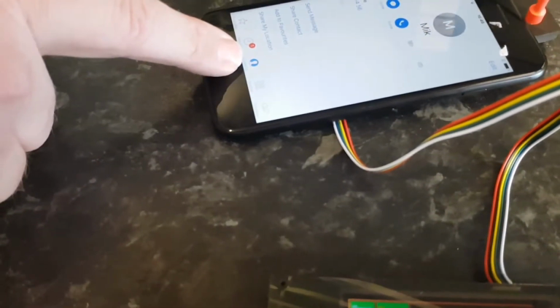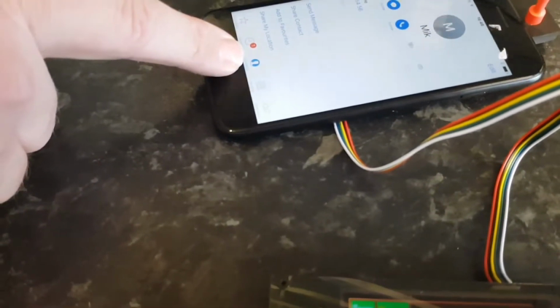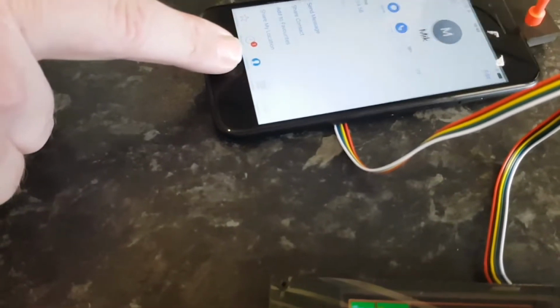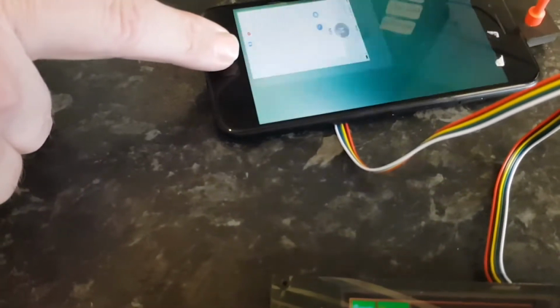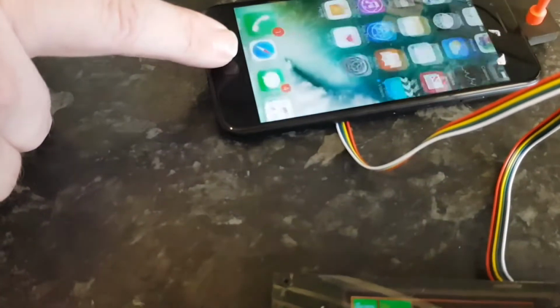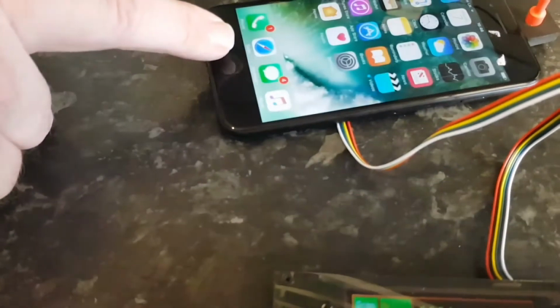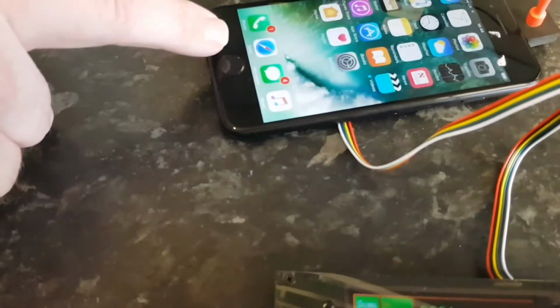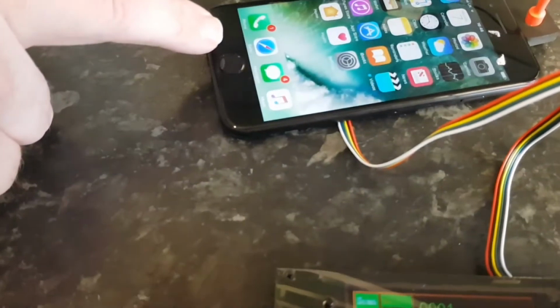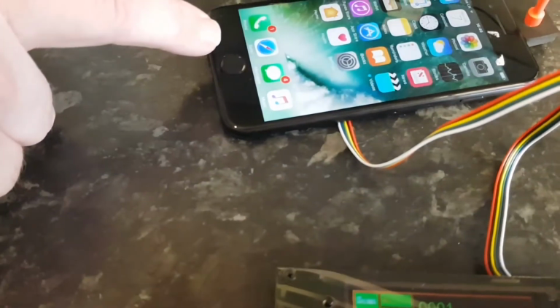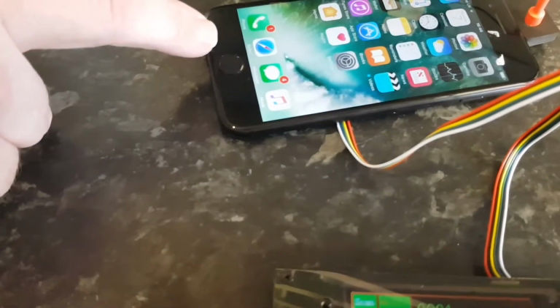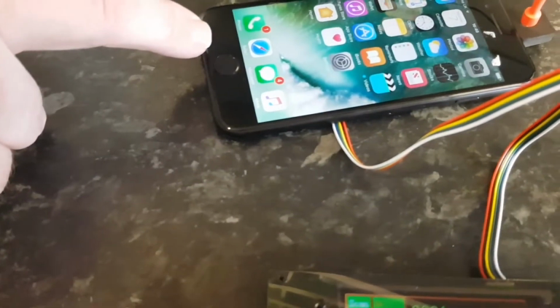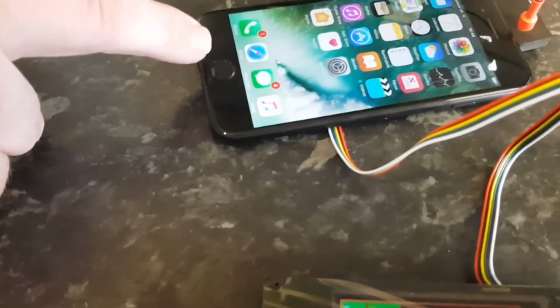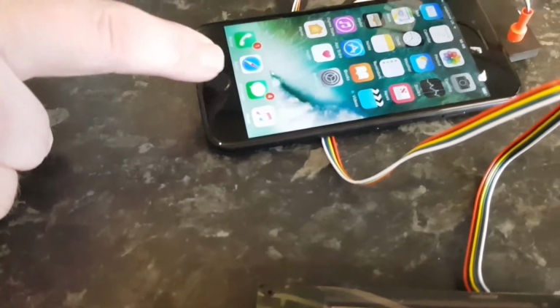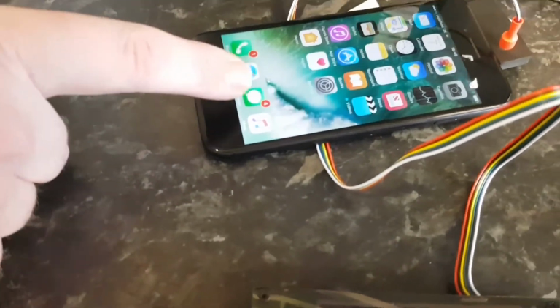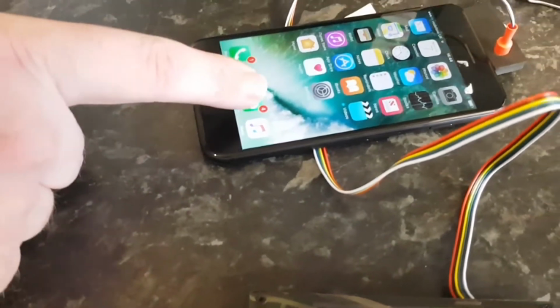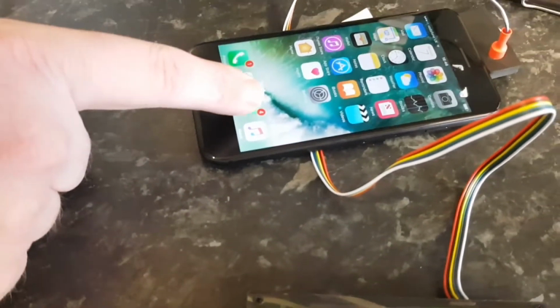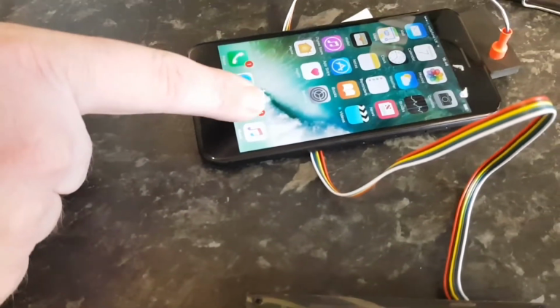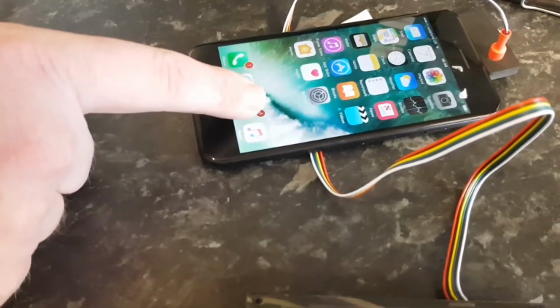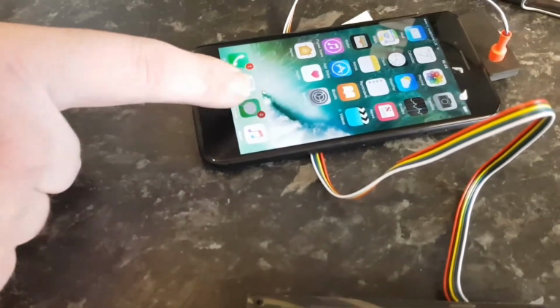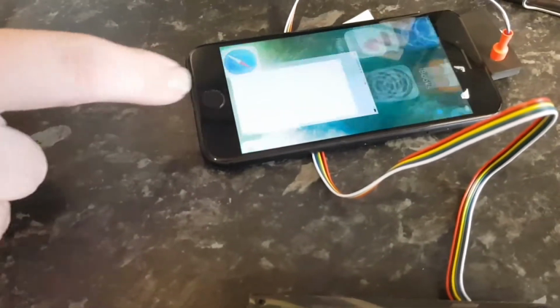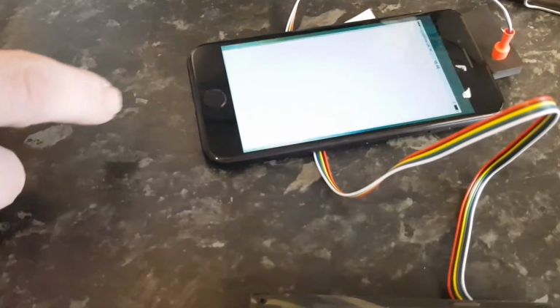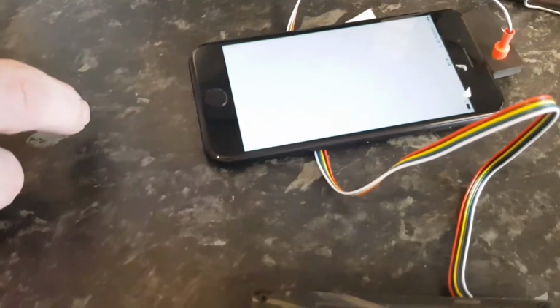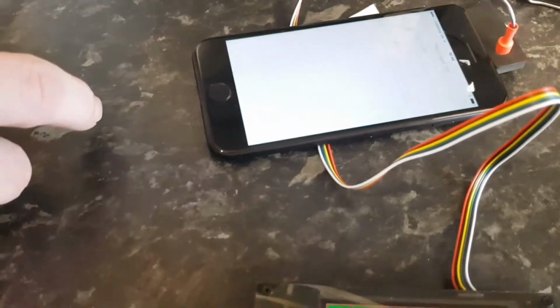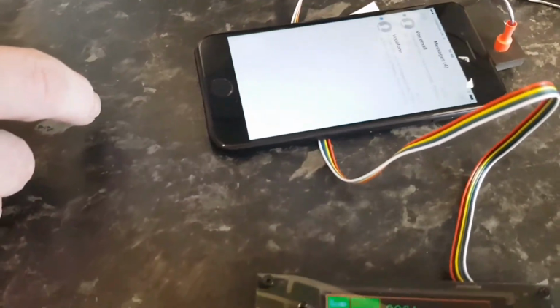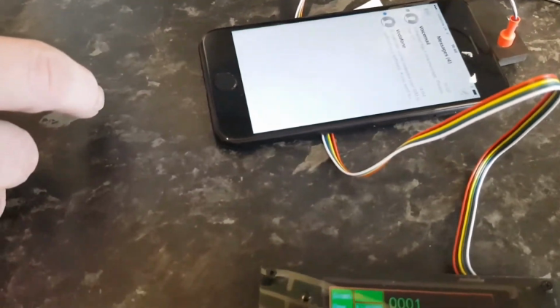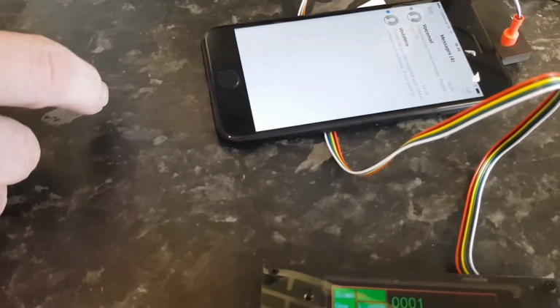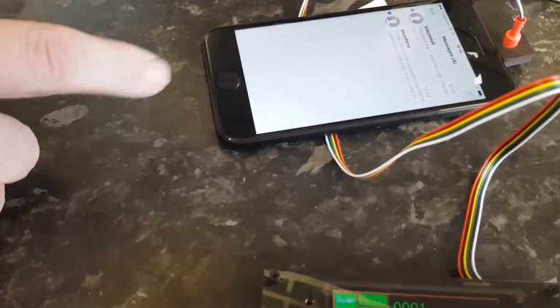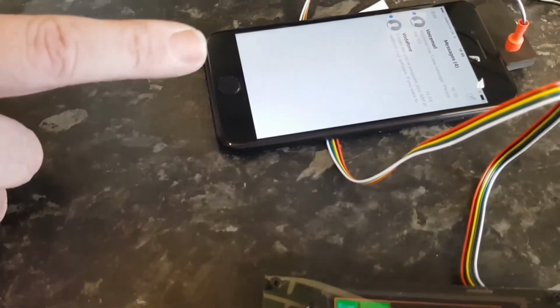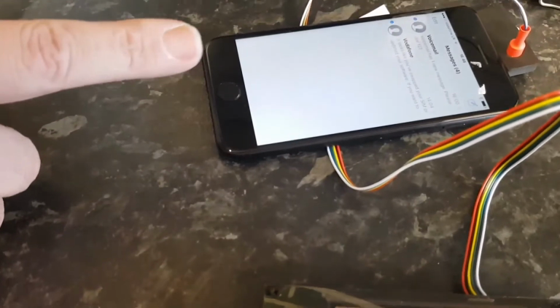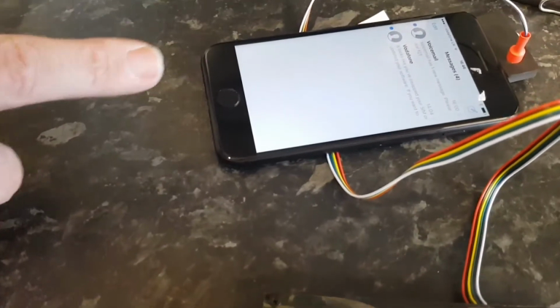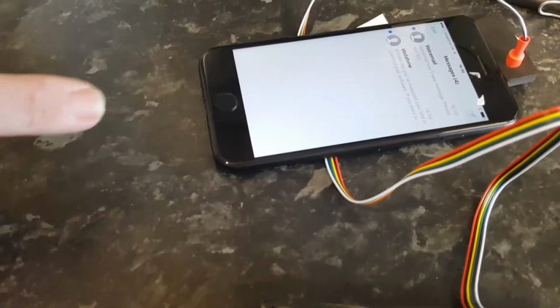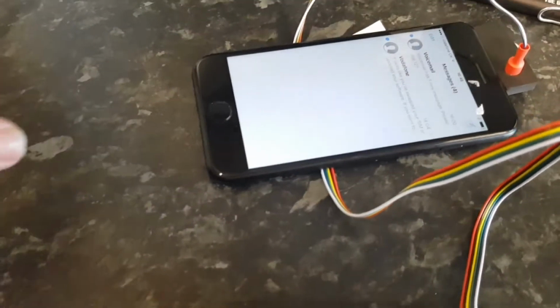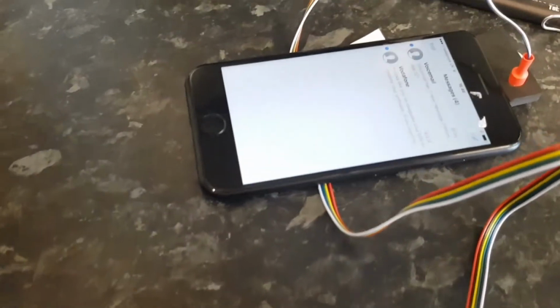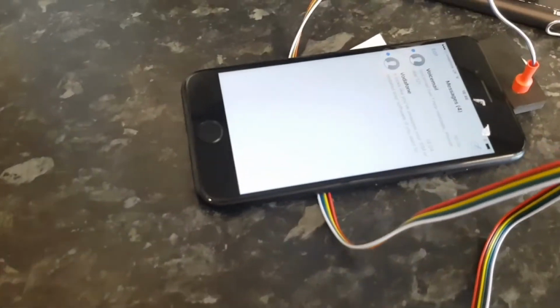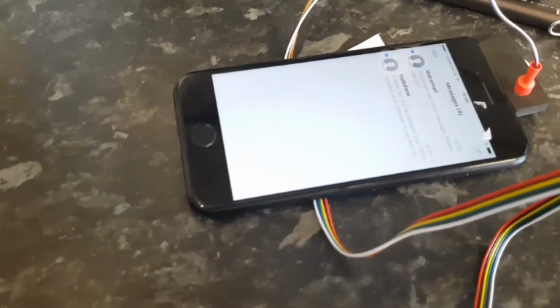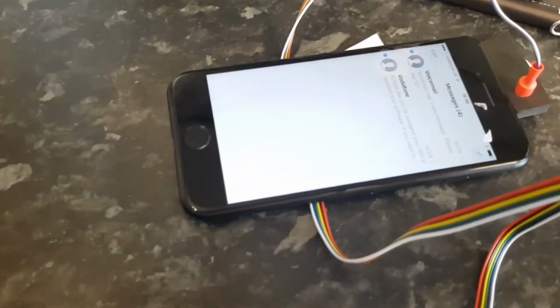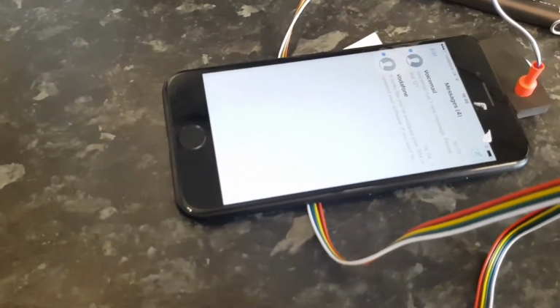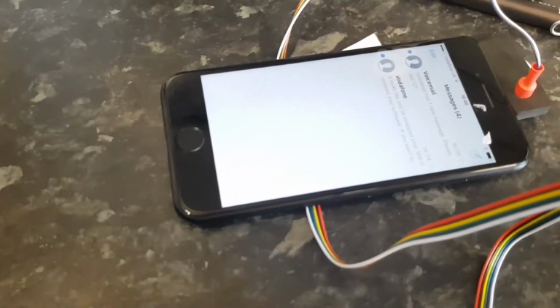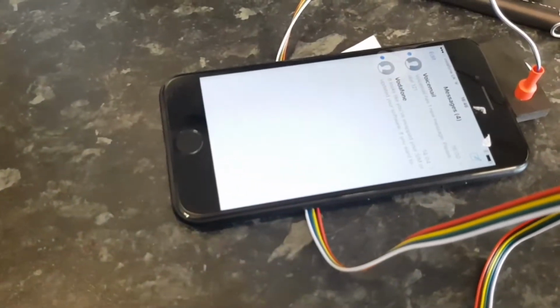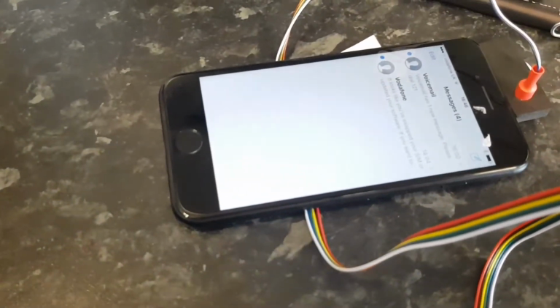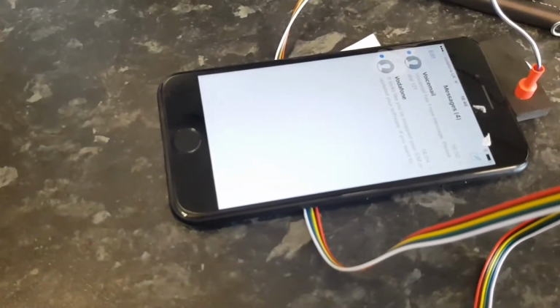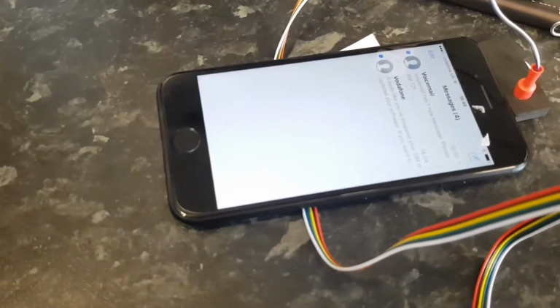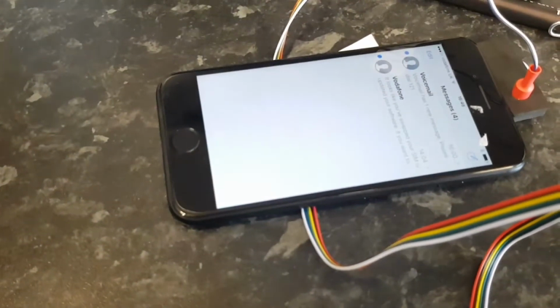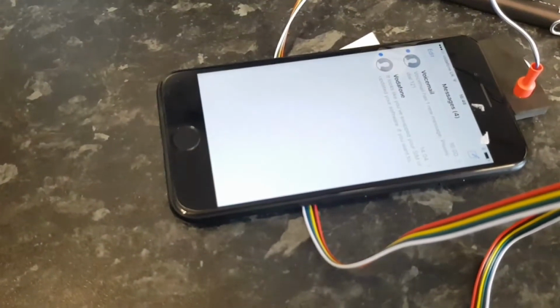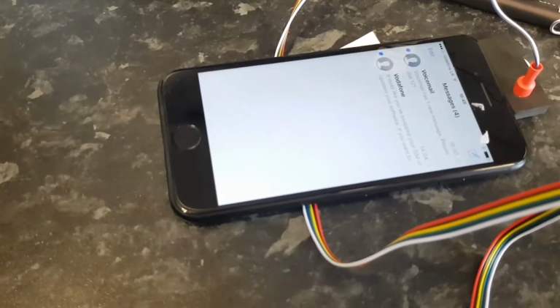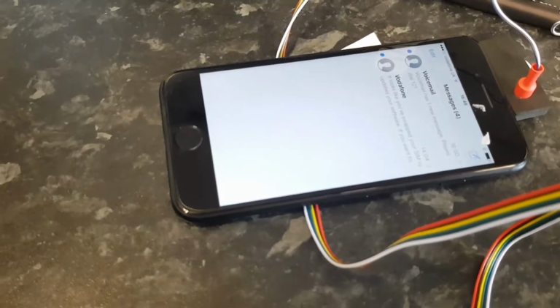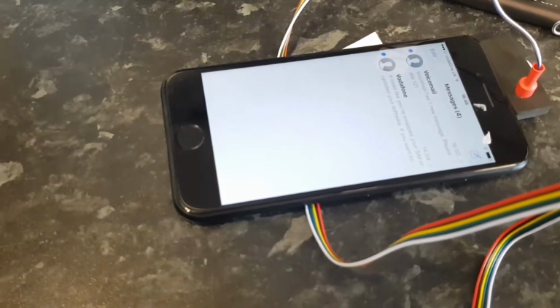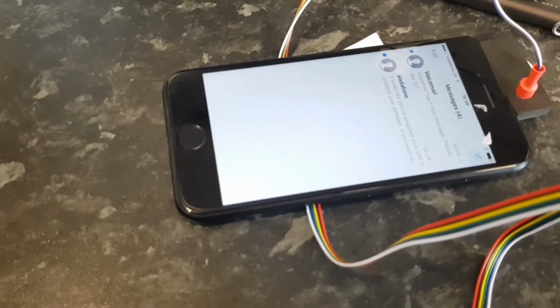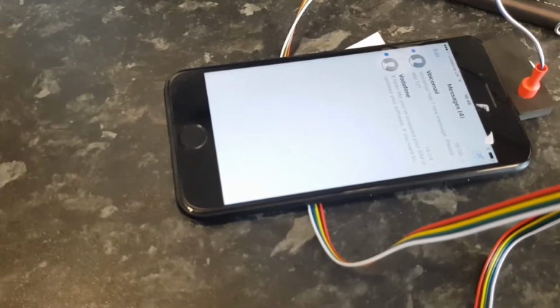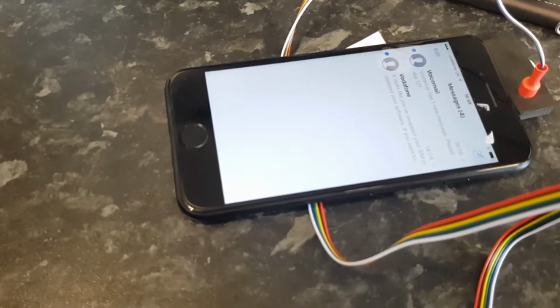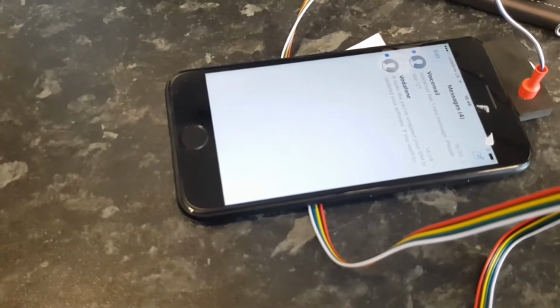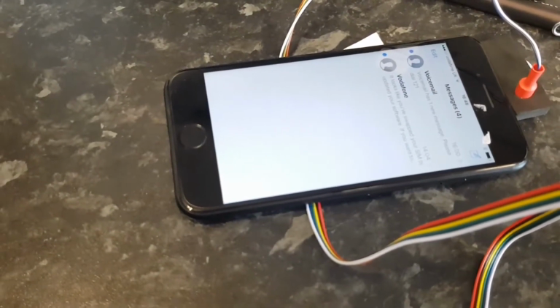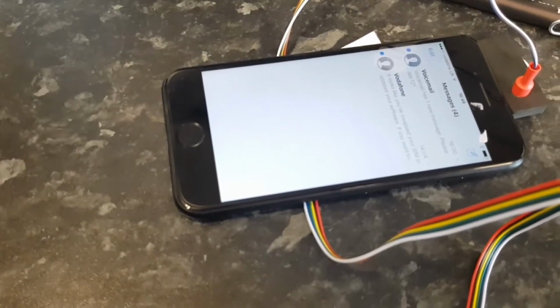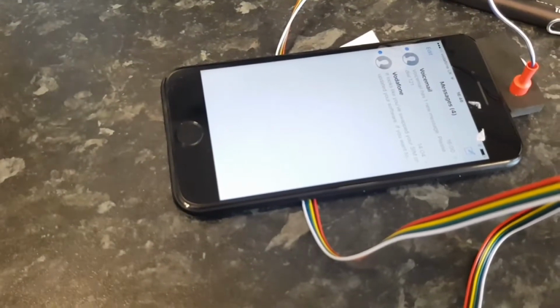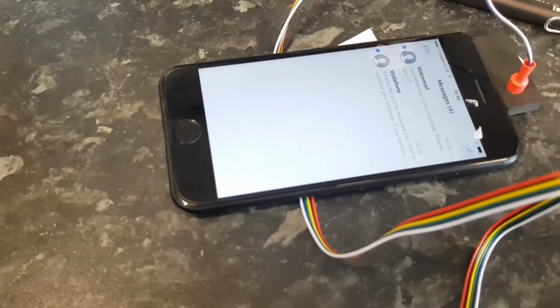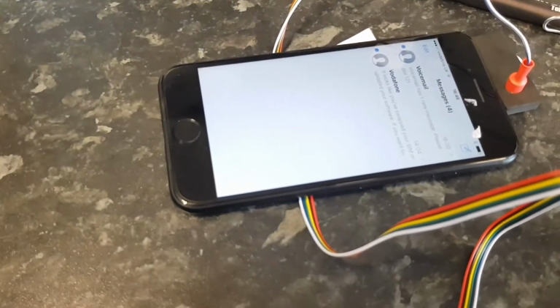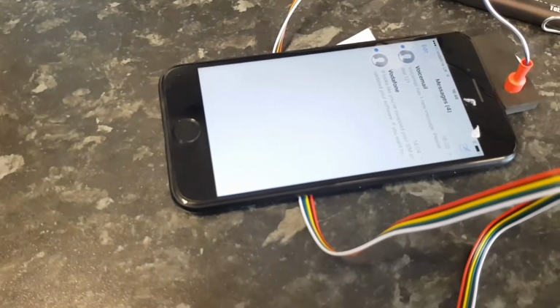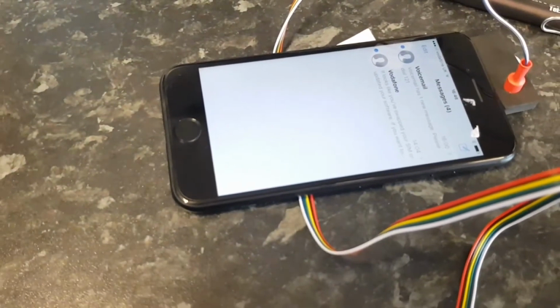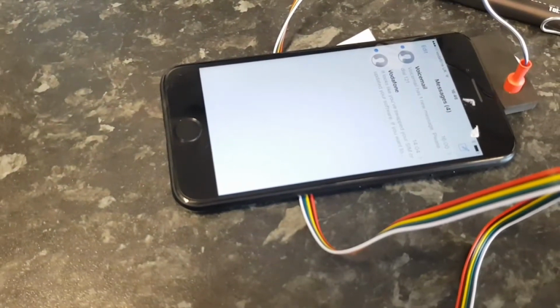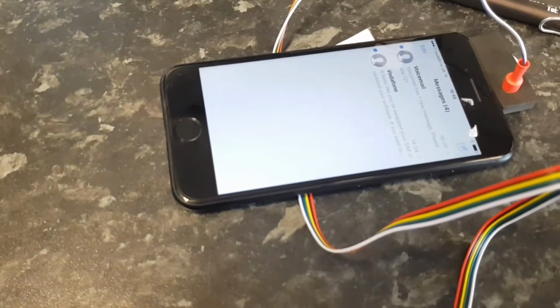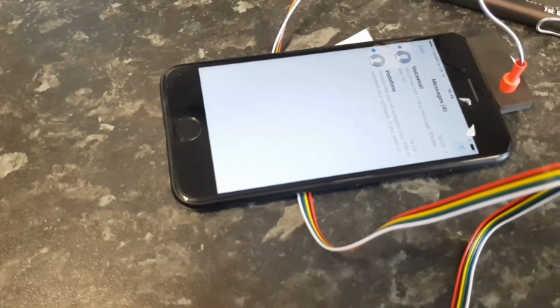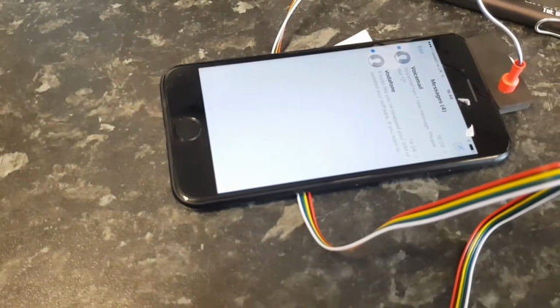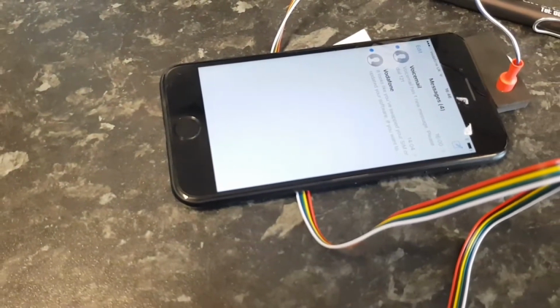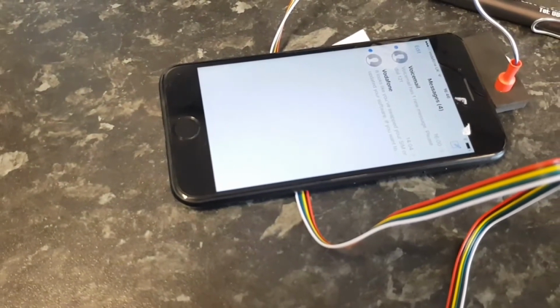We got some contacts that we added in the phone, and it also had some text messages — they're all still there.